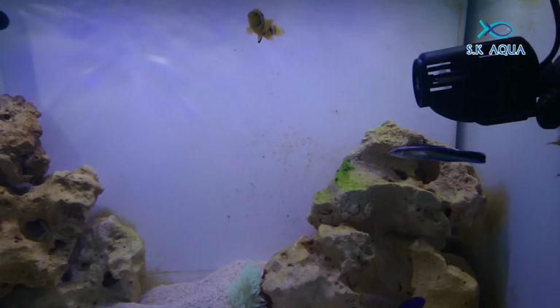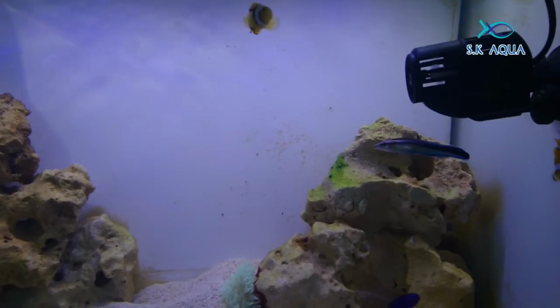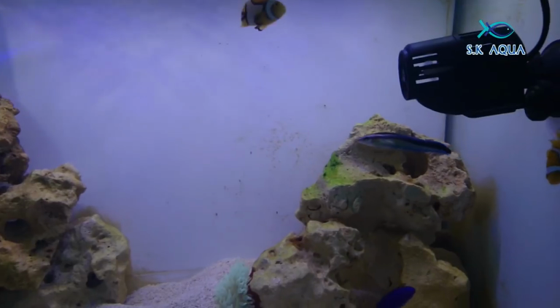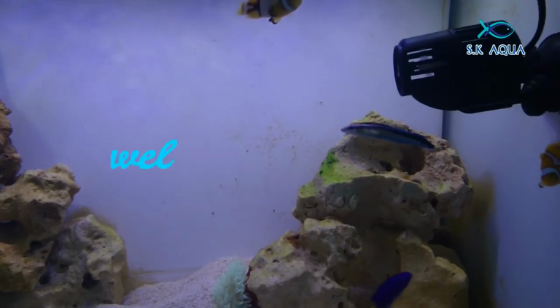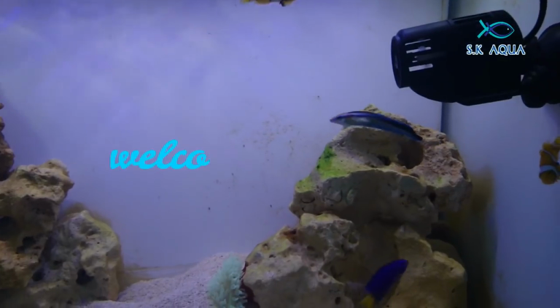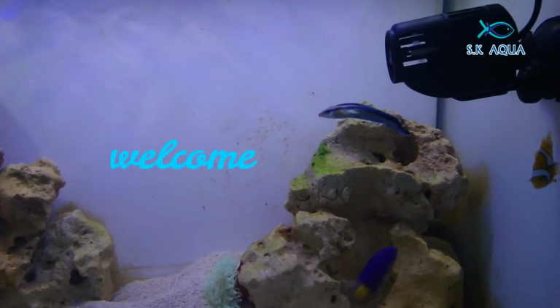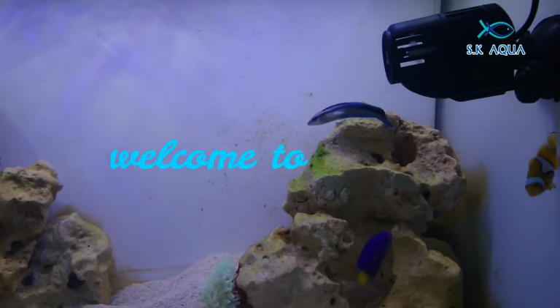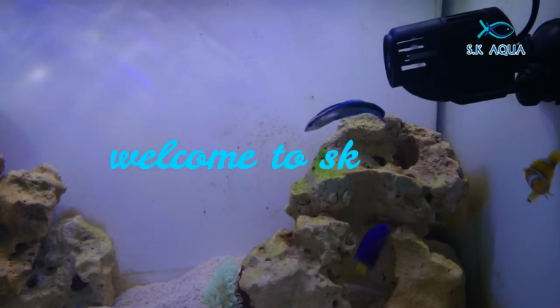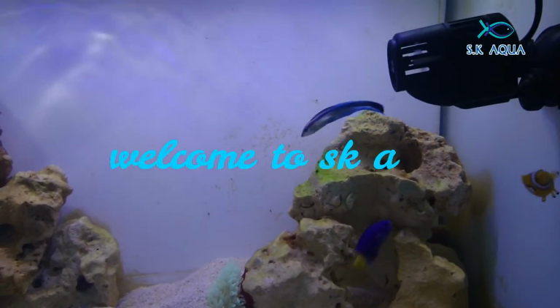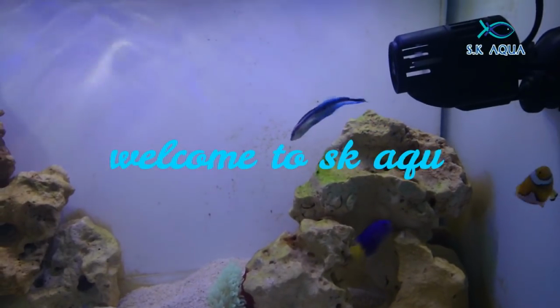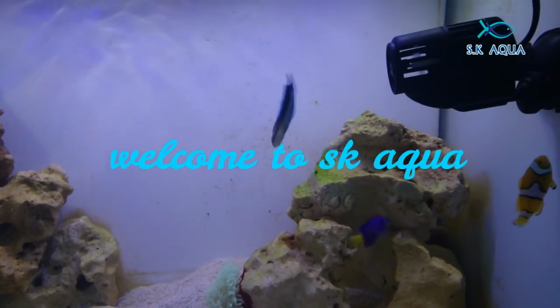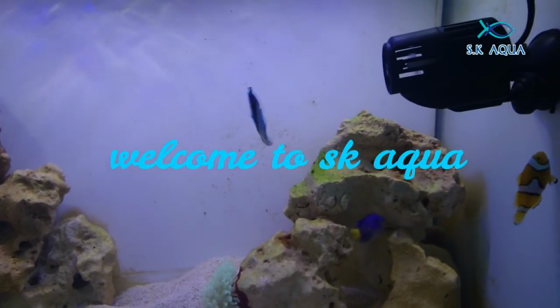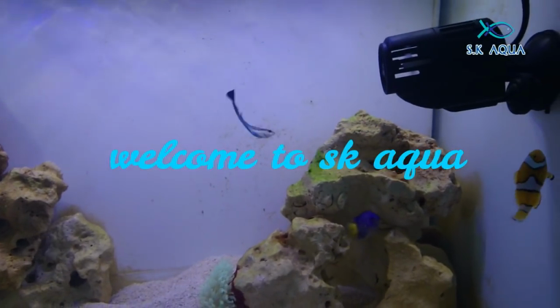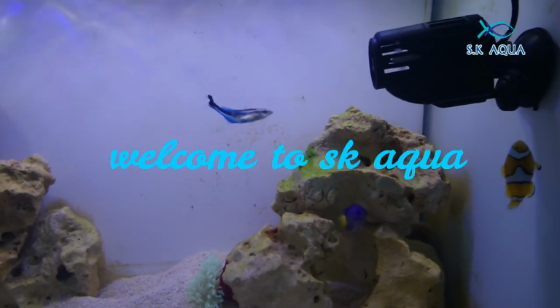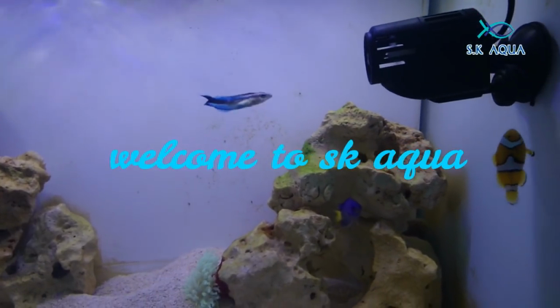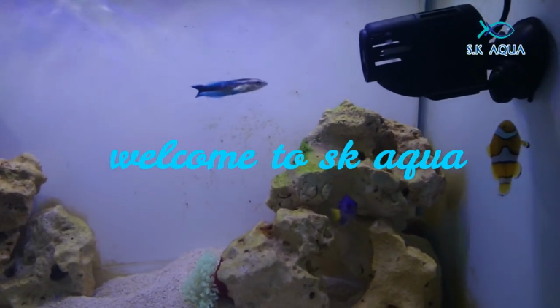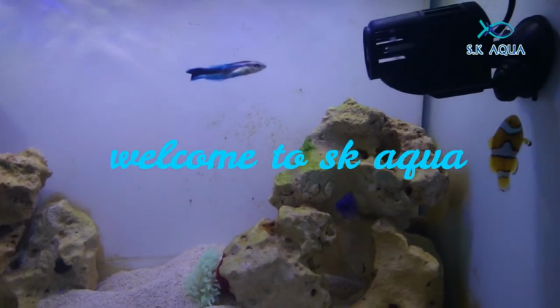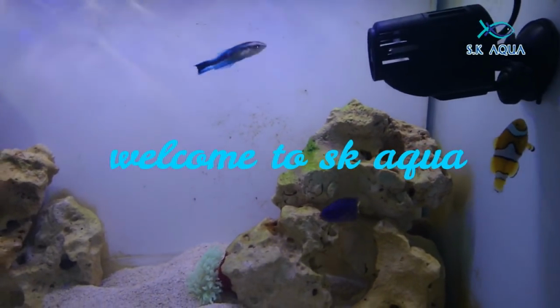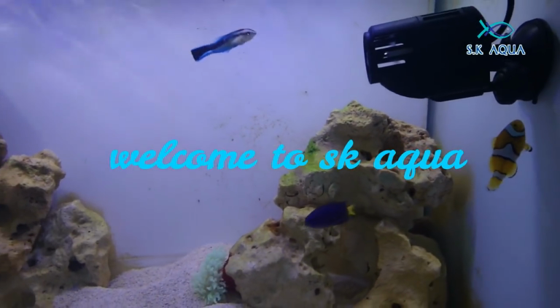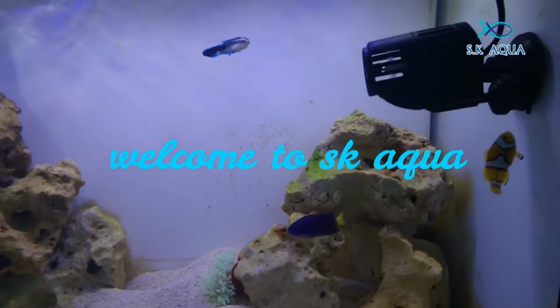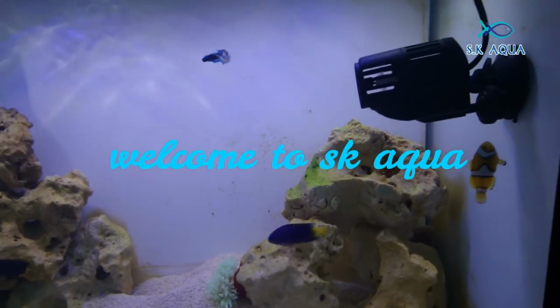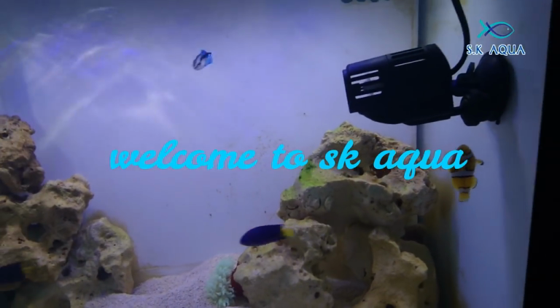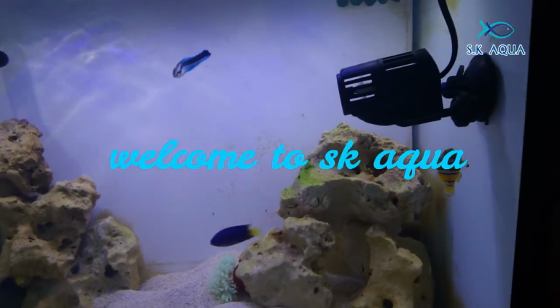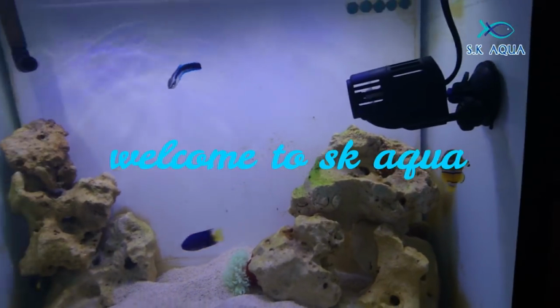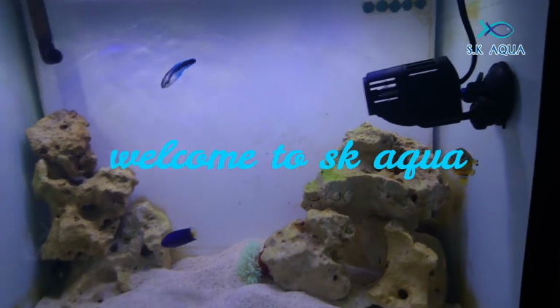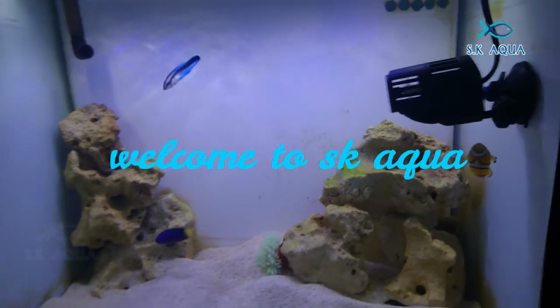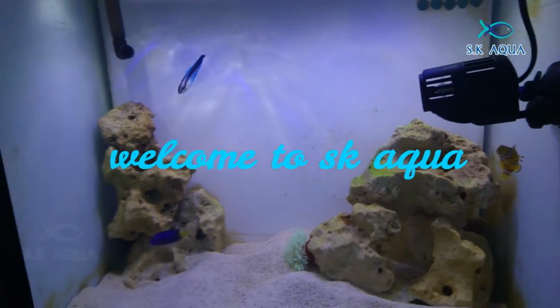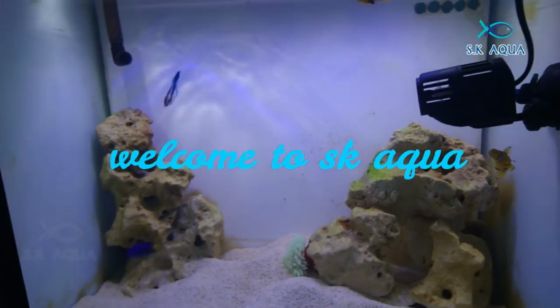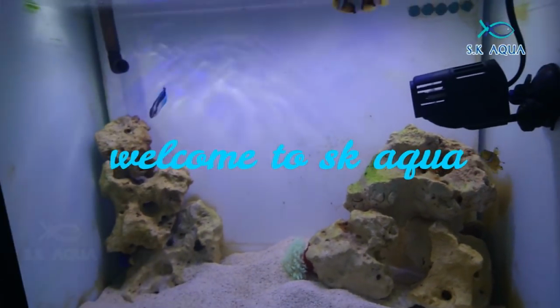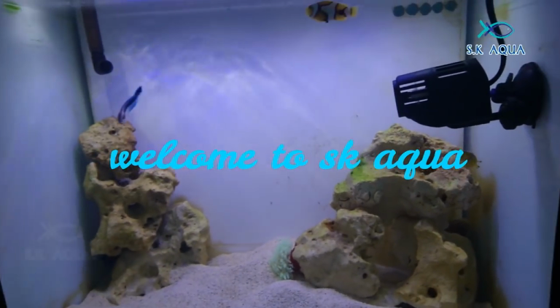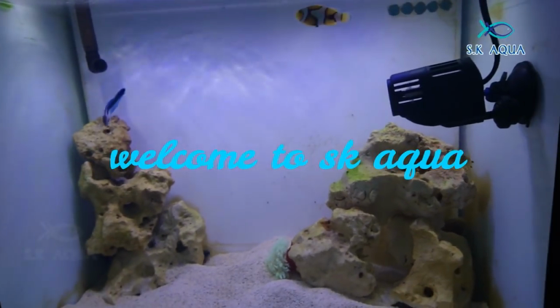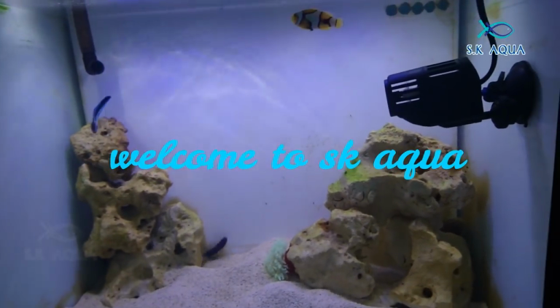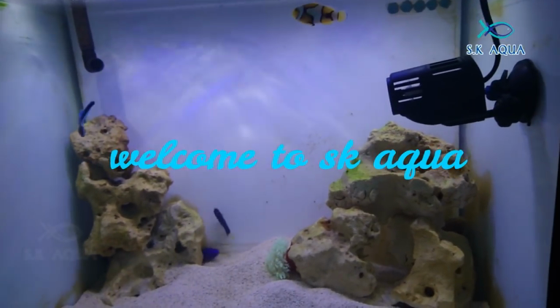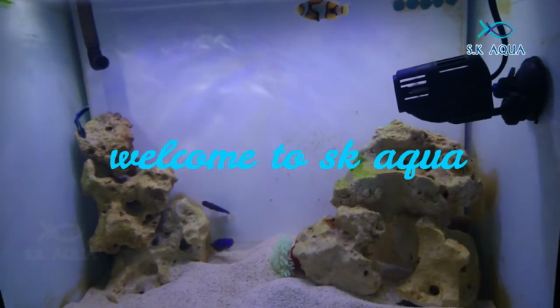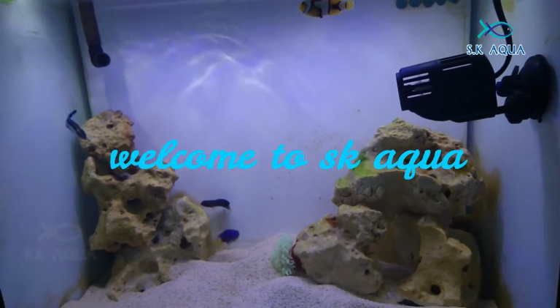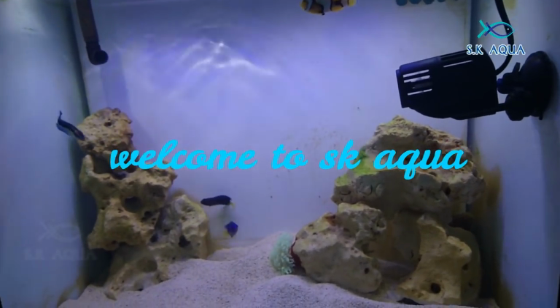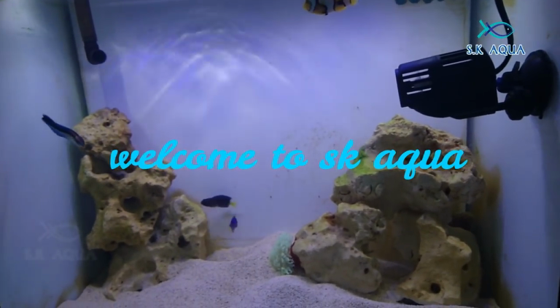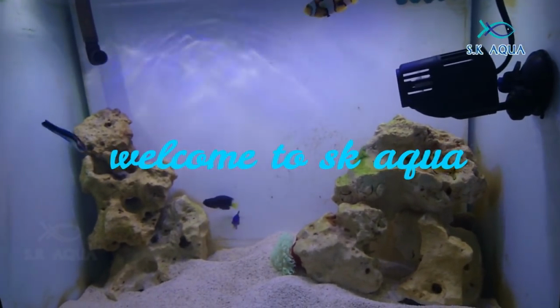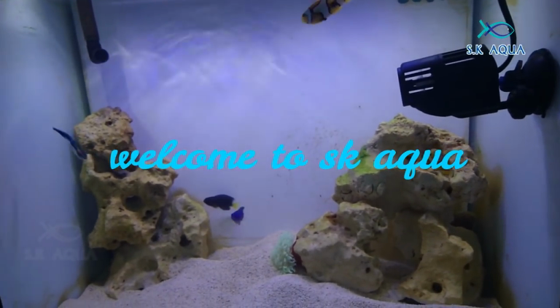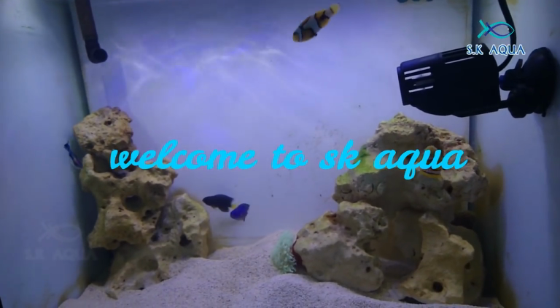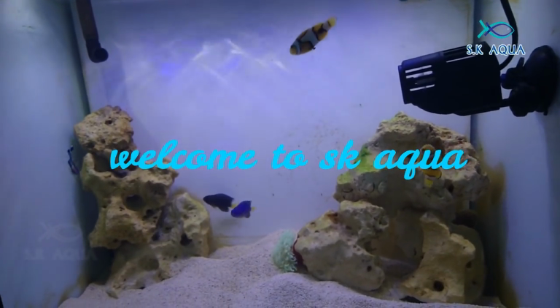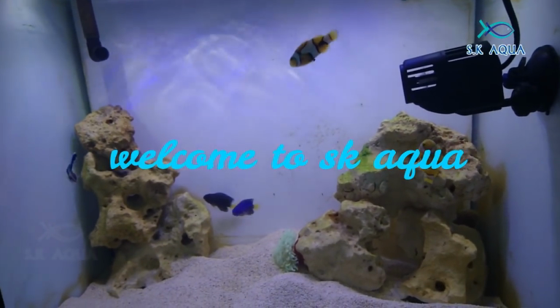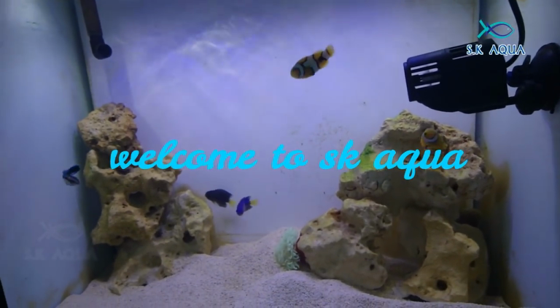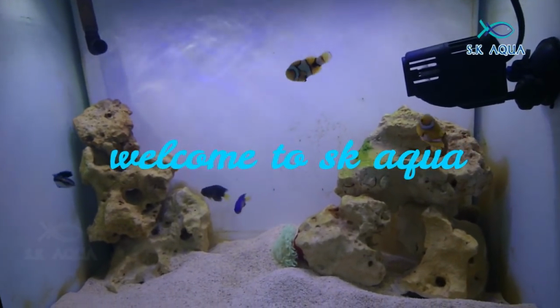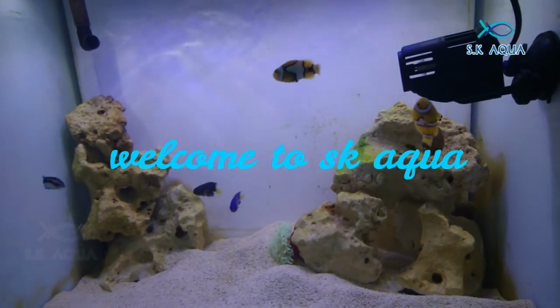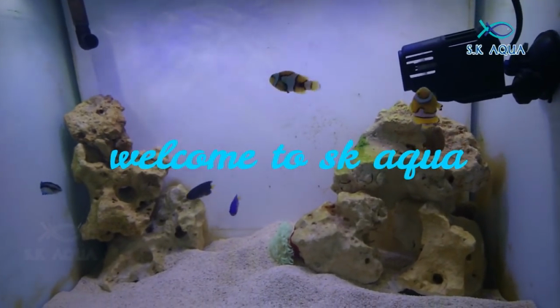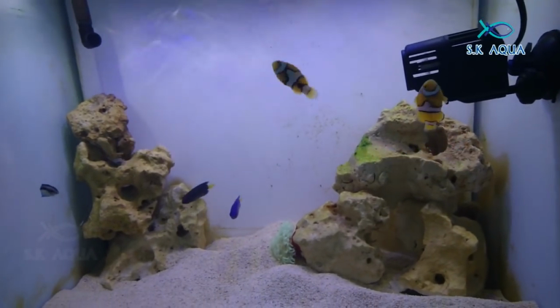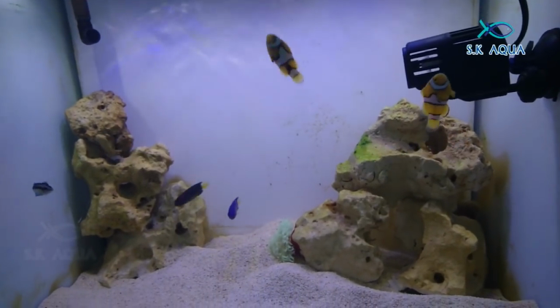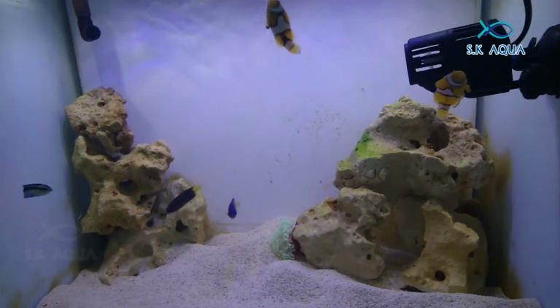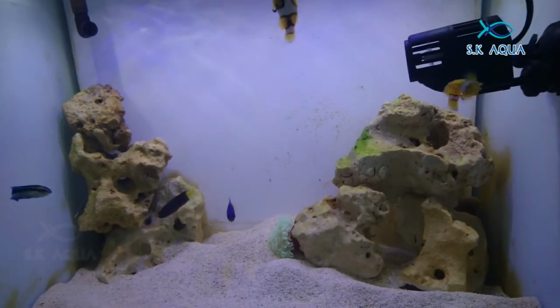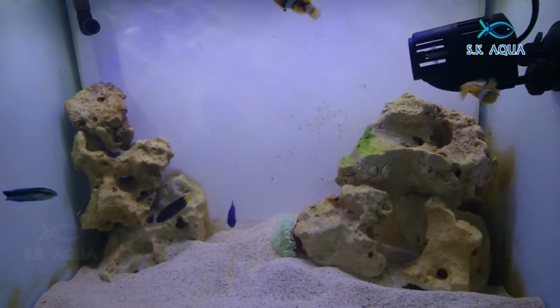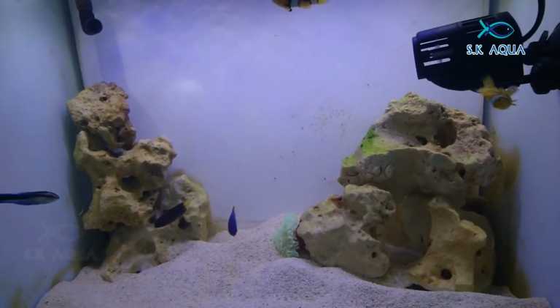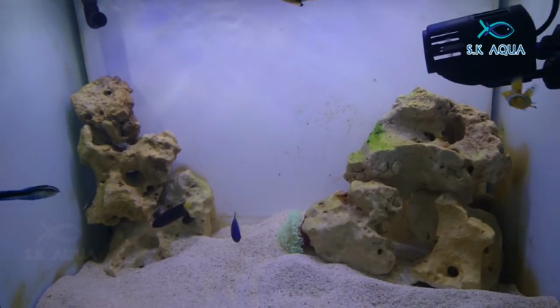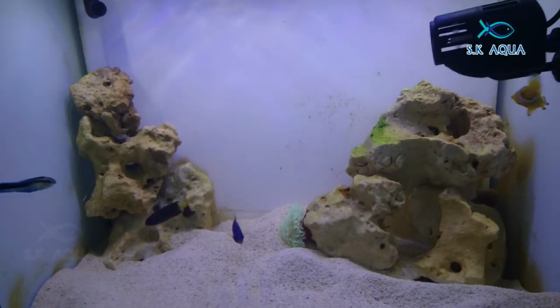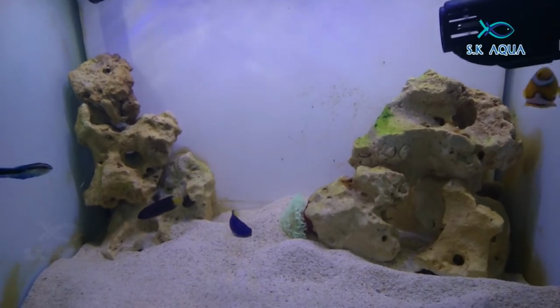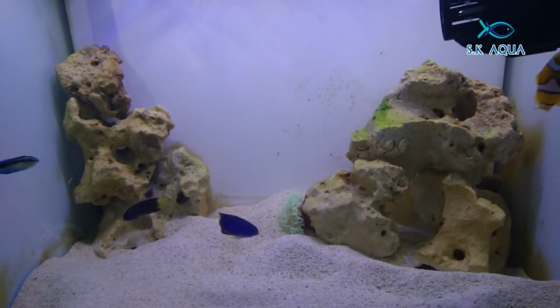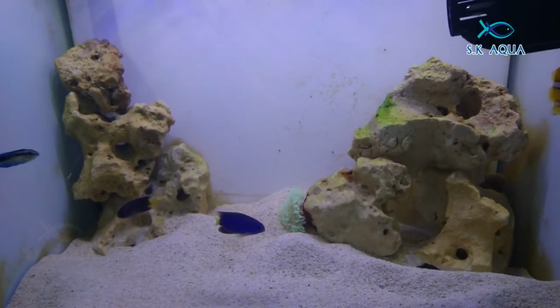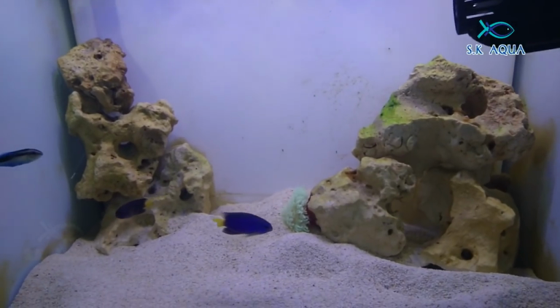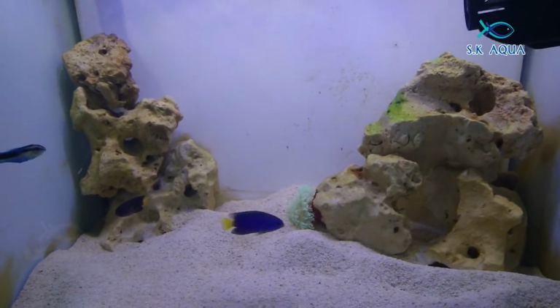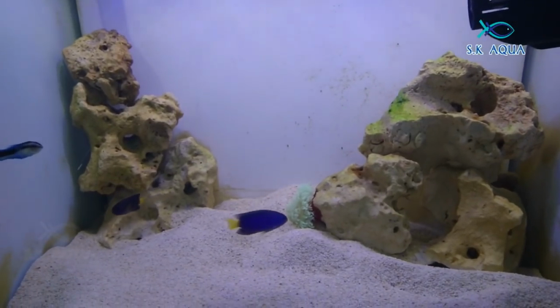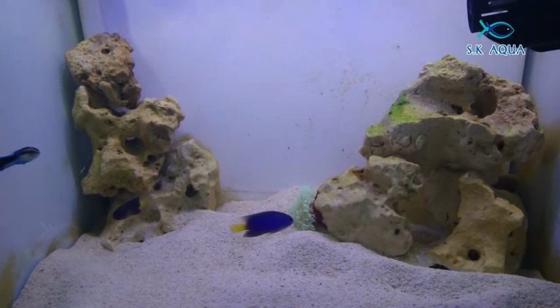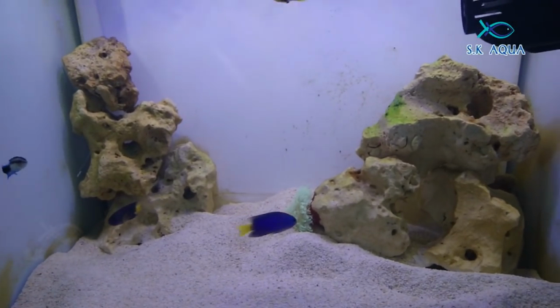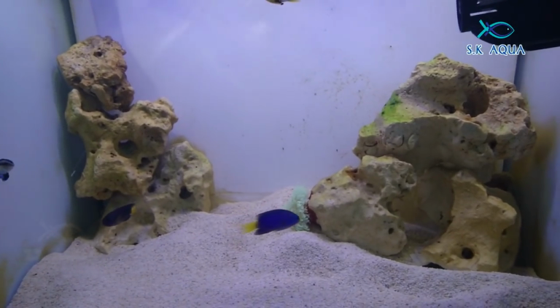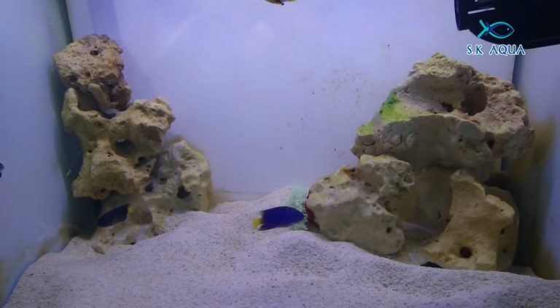Hello everyone, welcome to SK Aqua, we are Sassy Bess. Guys, in this video we will see the Blue Stripe Dr. Ross.